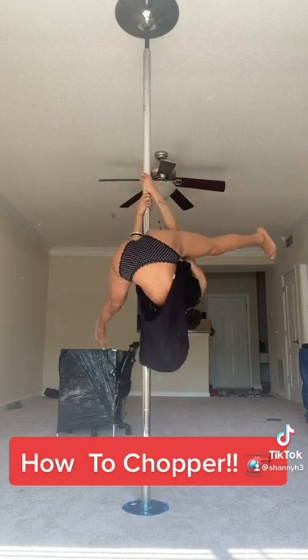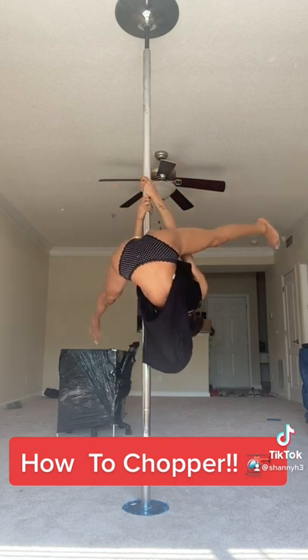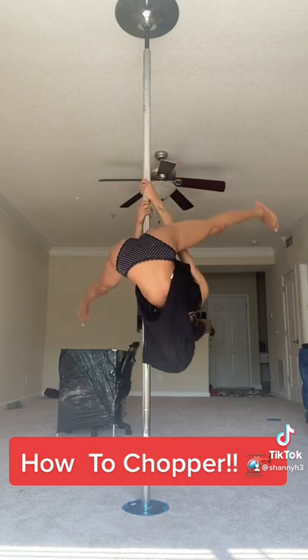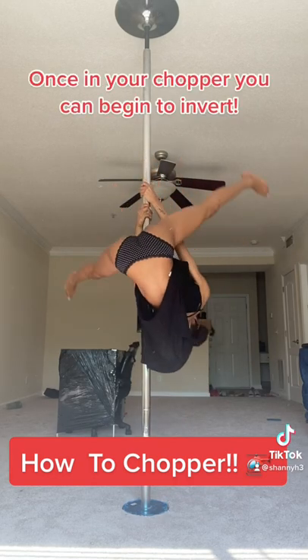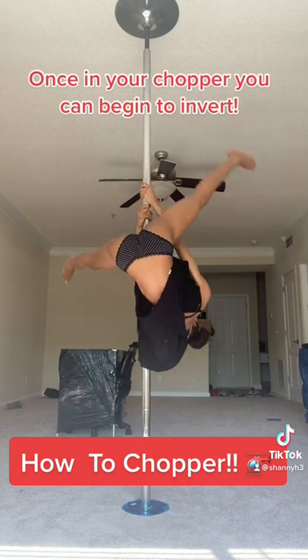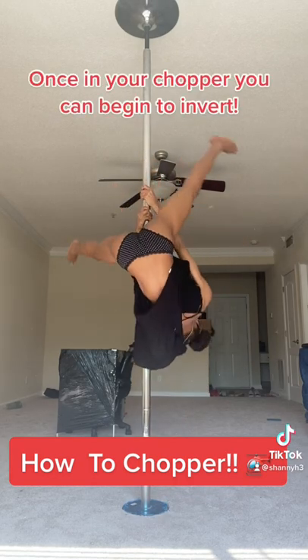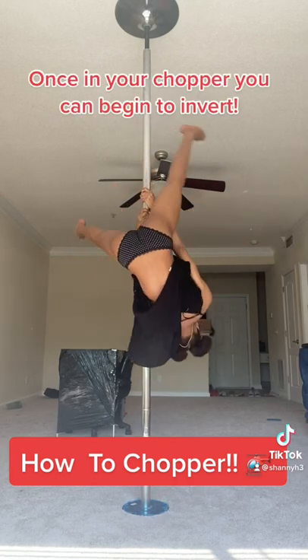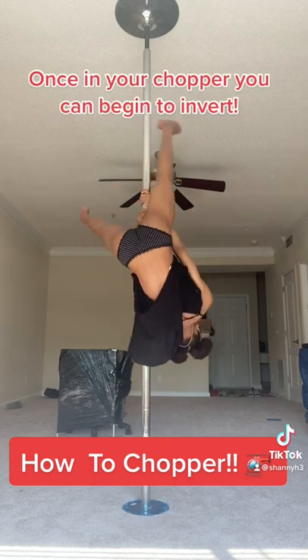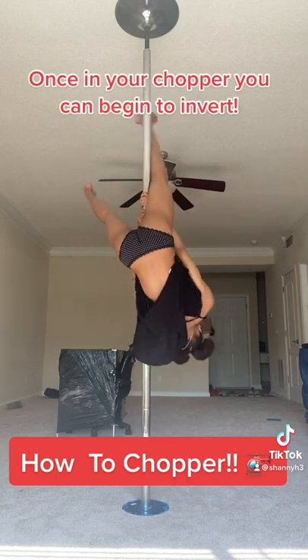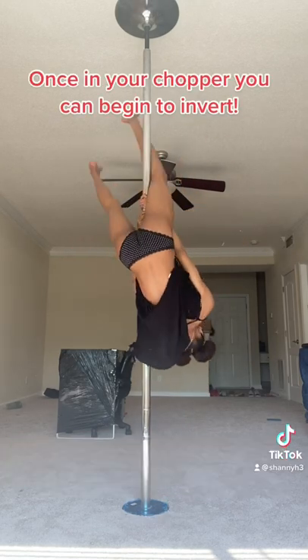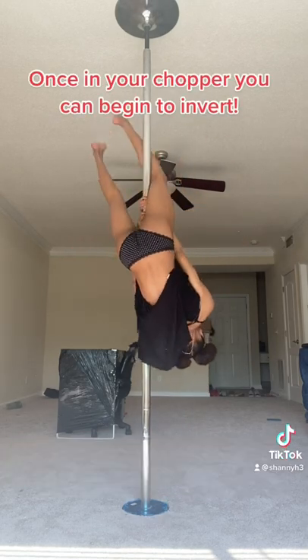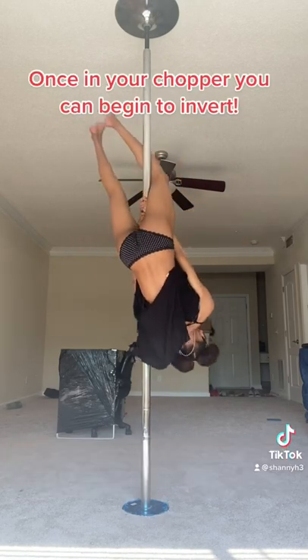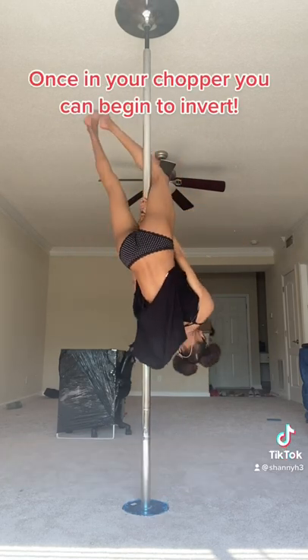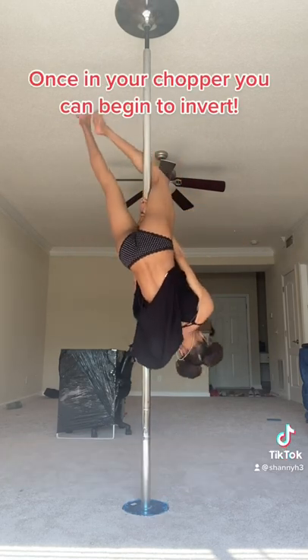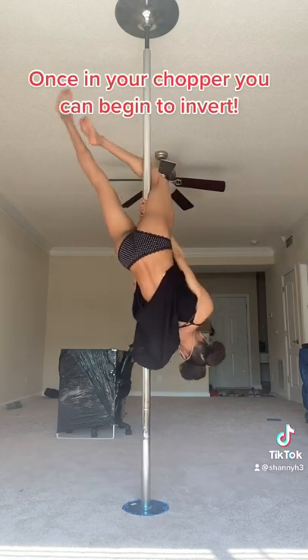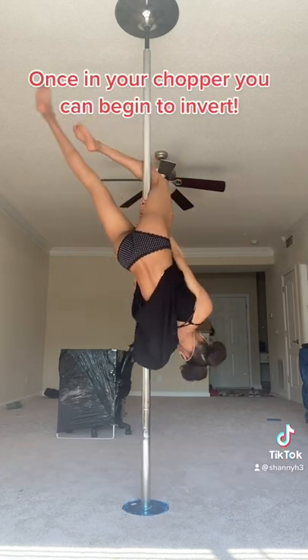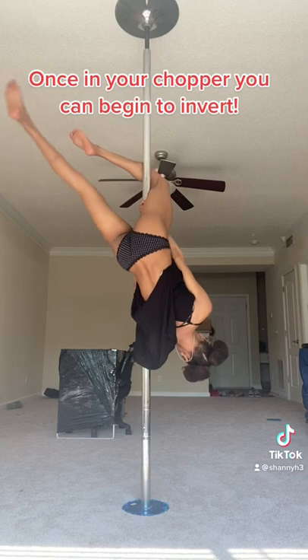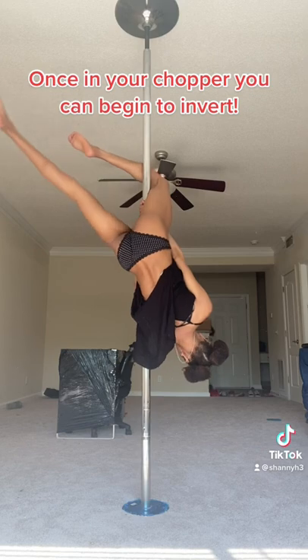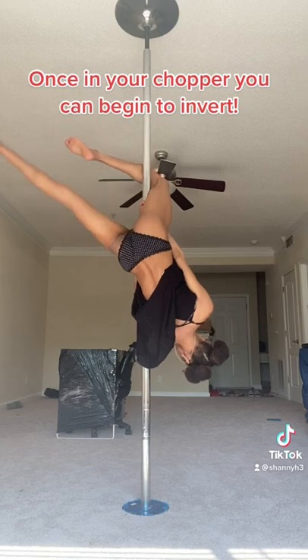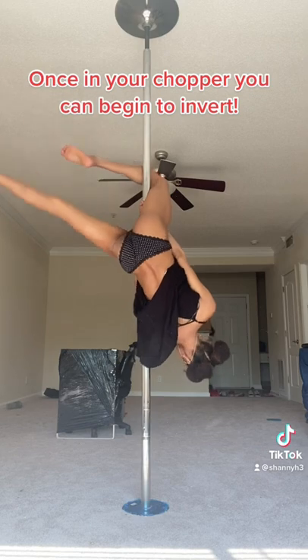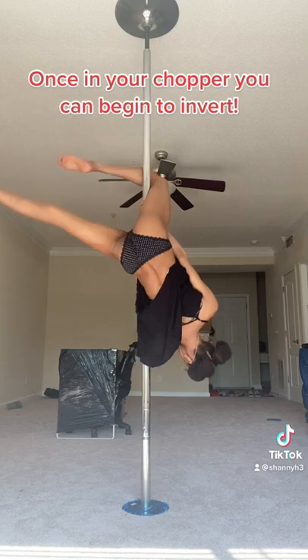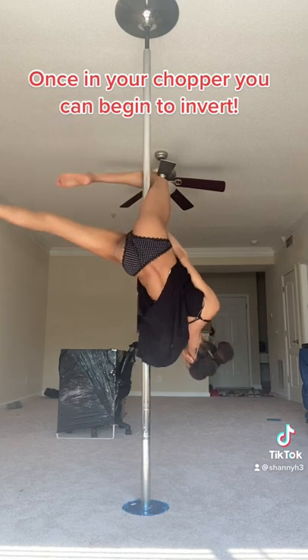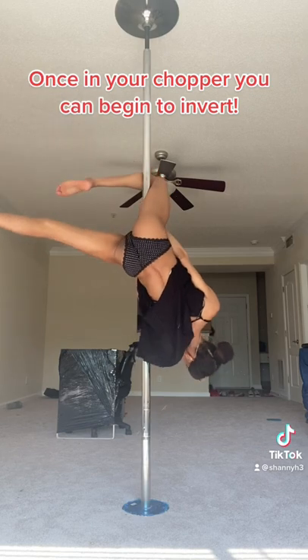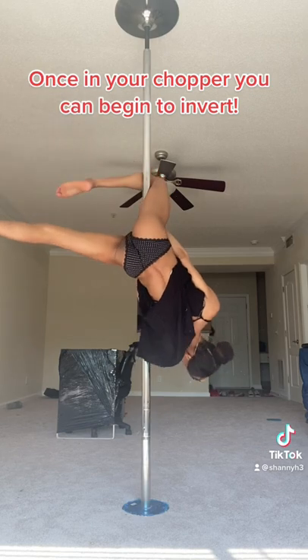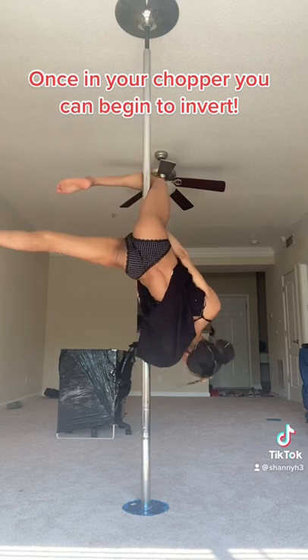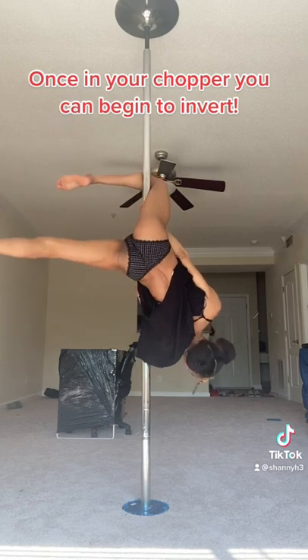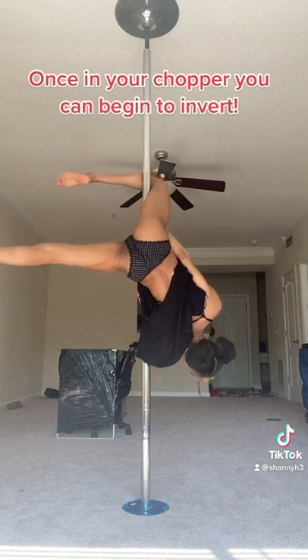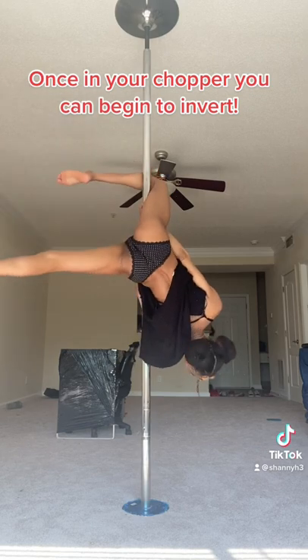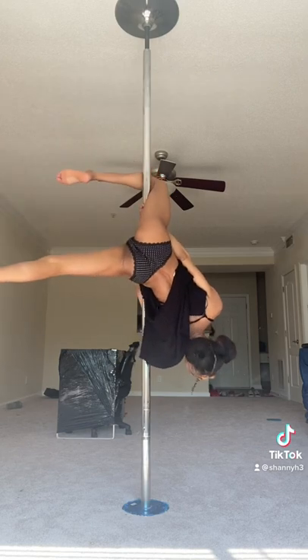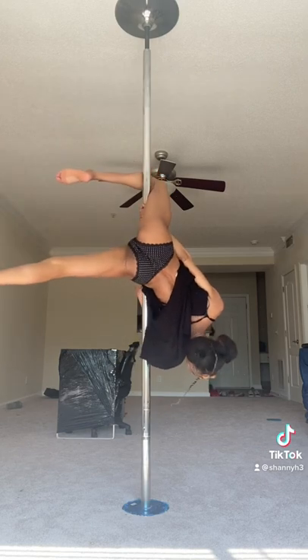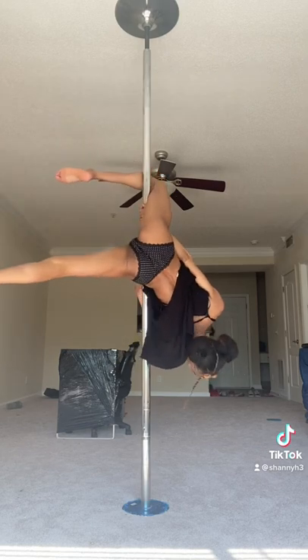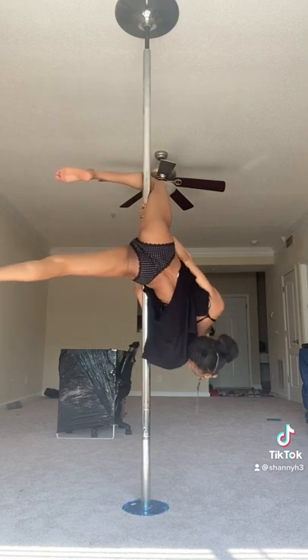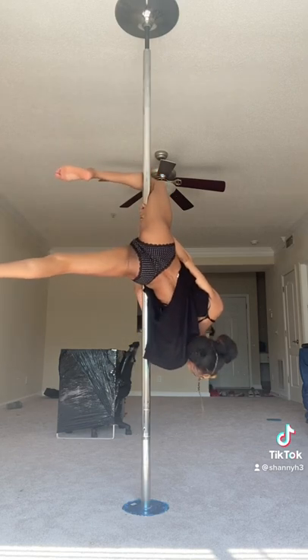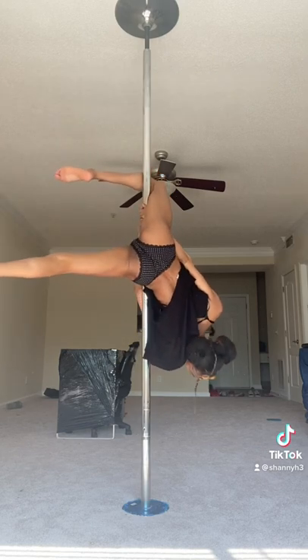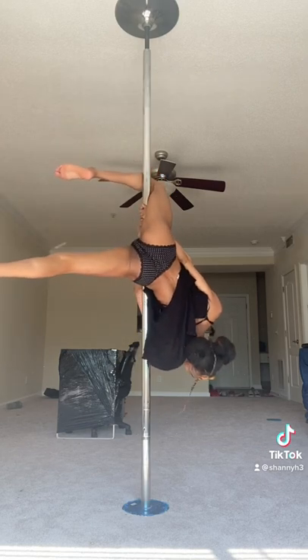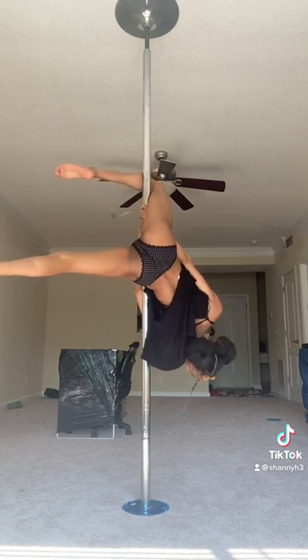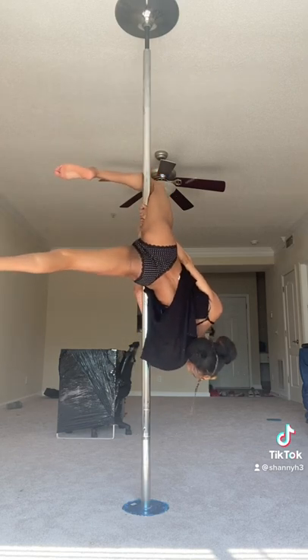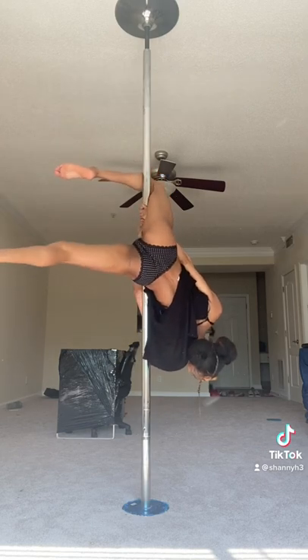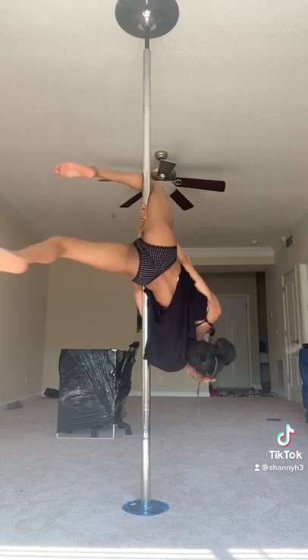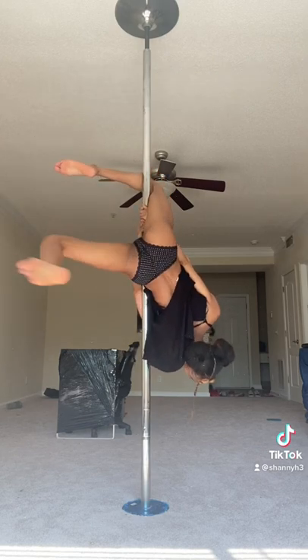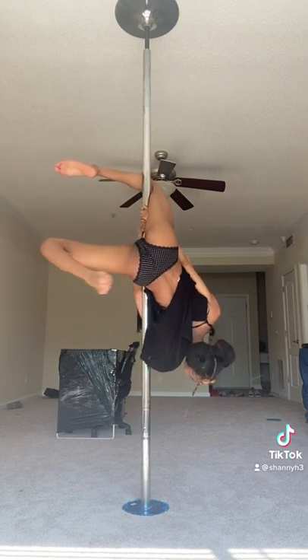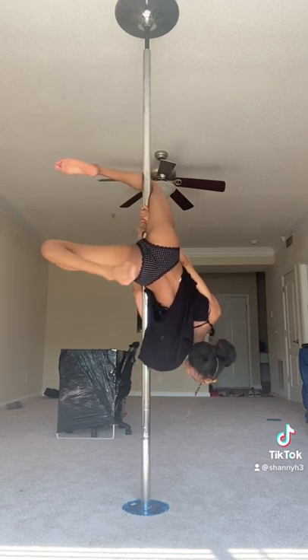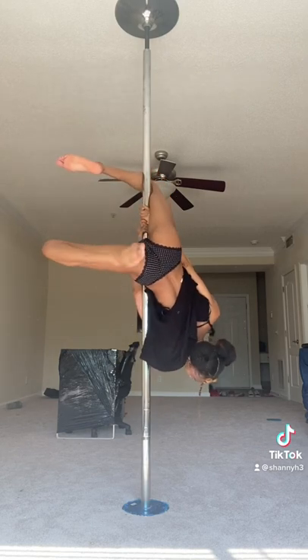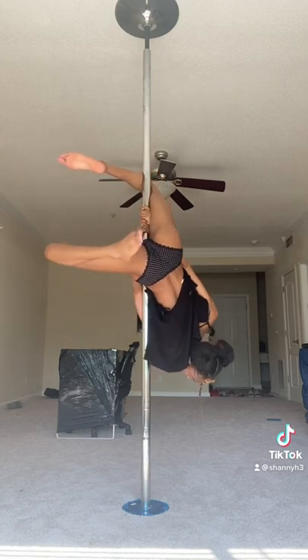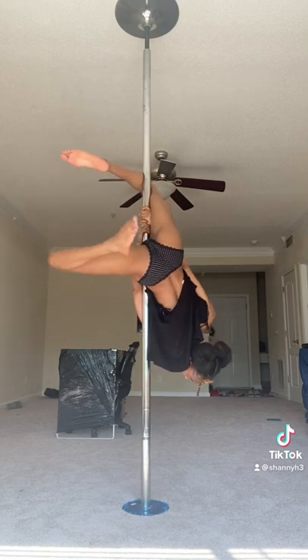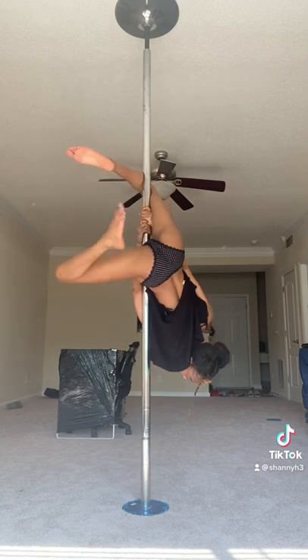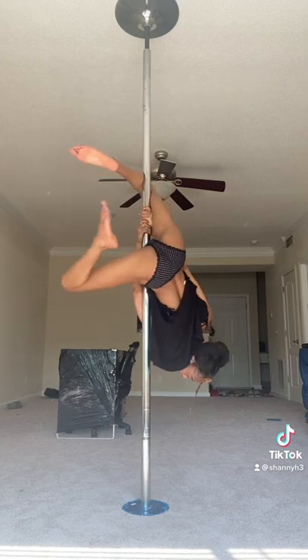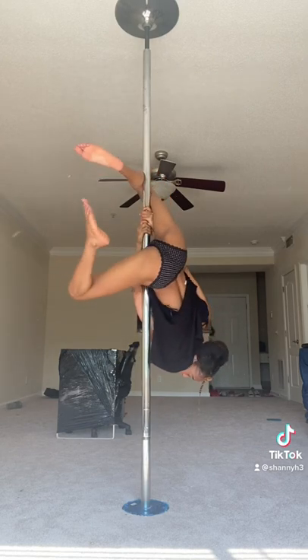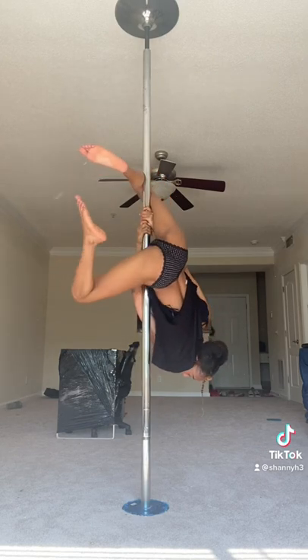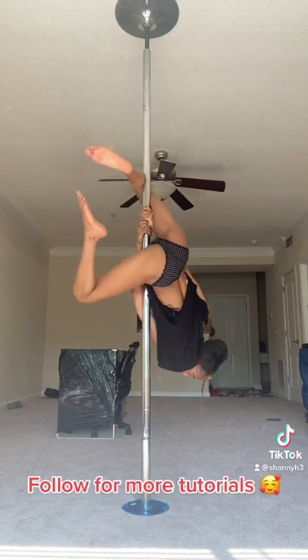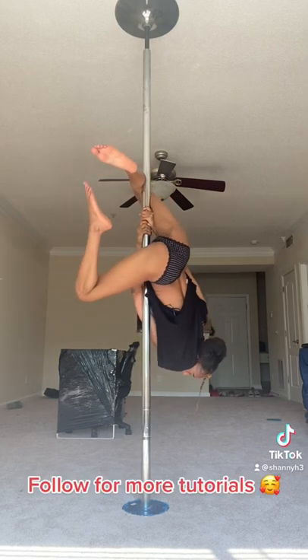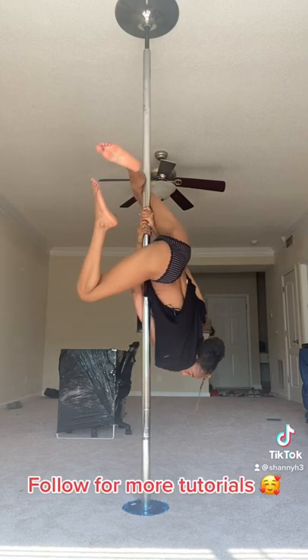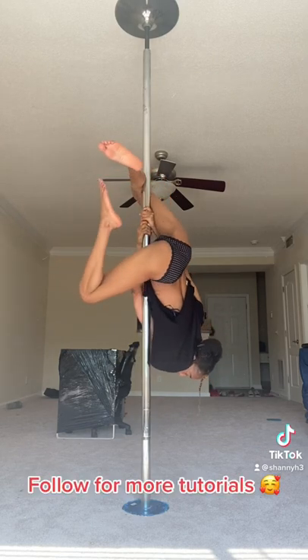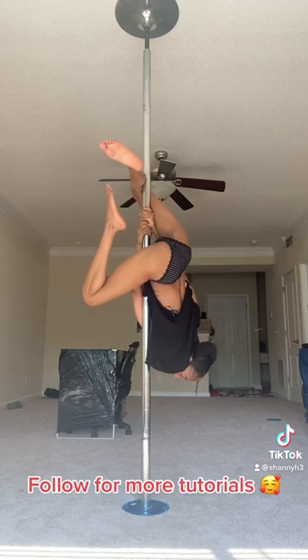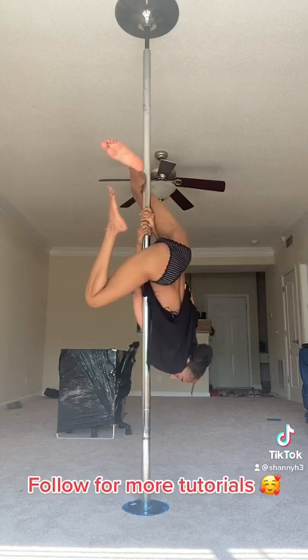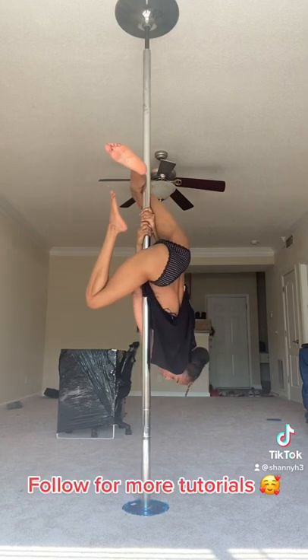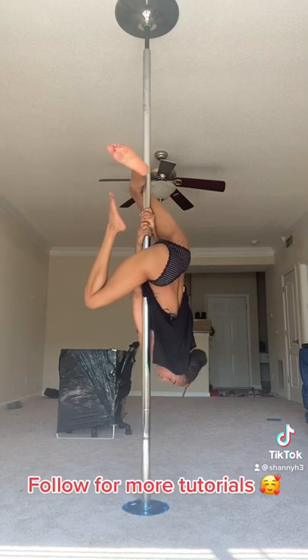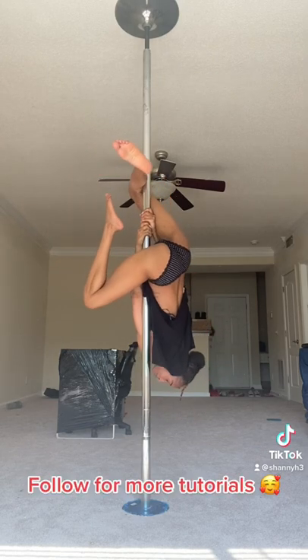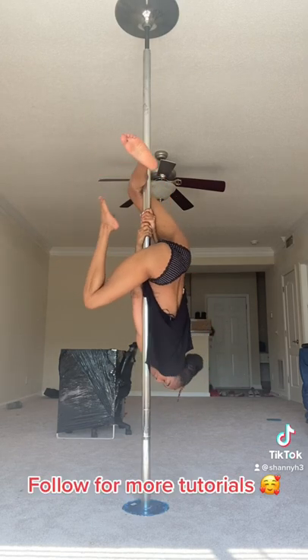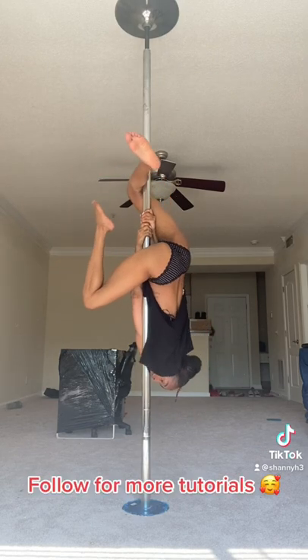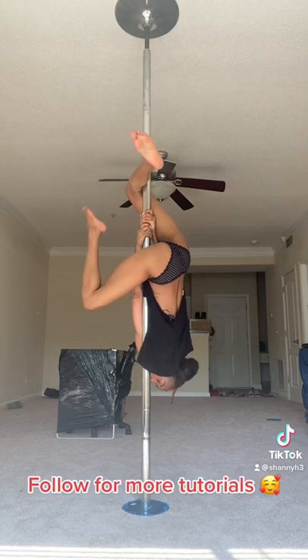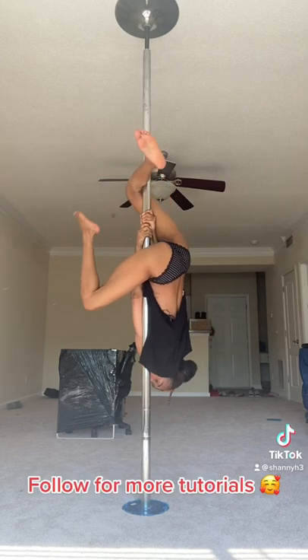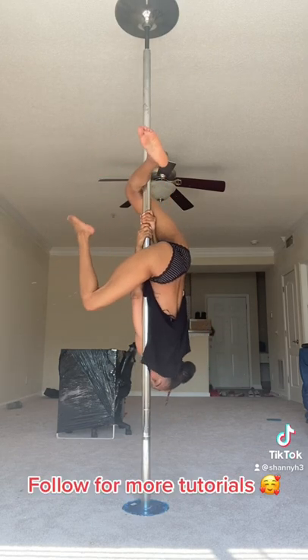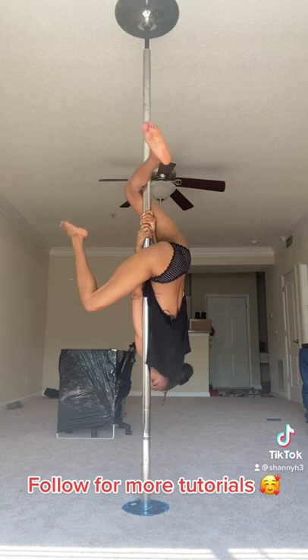Once in your chopper, you can begin to invert. Follow for more tutorials.